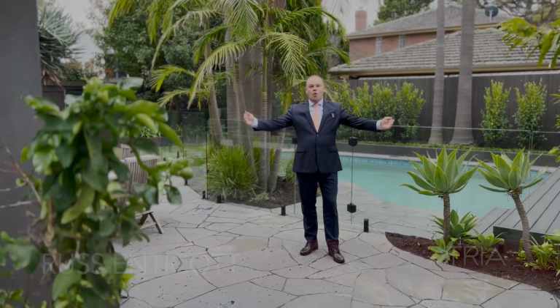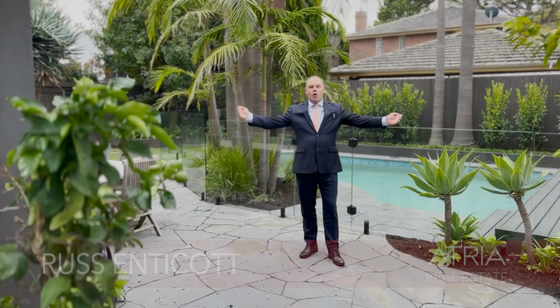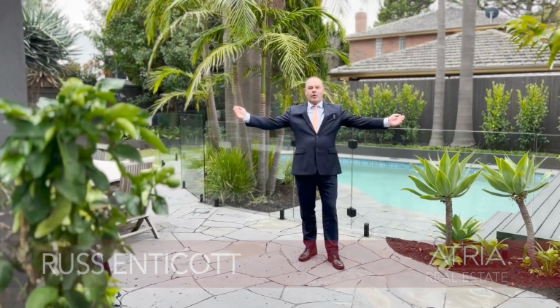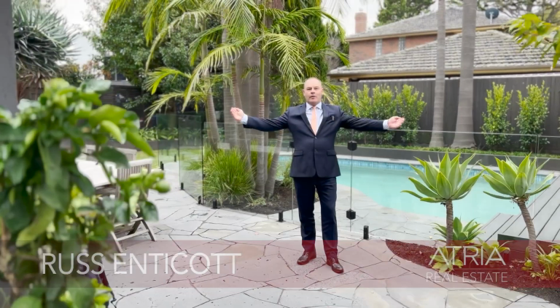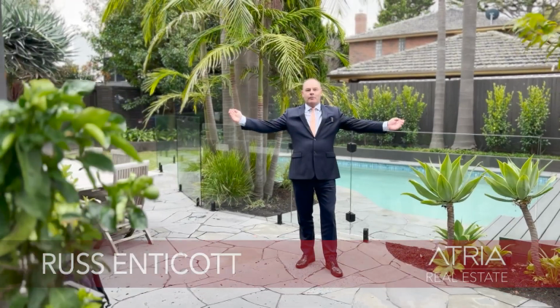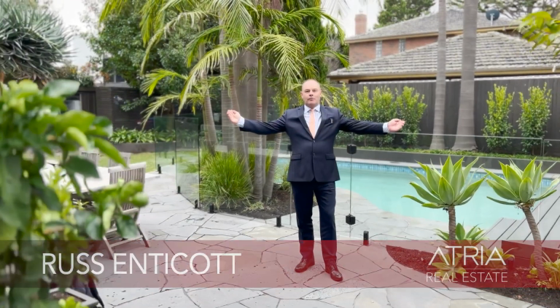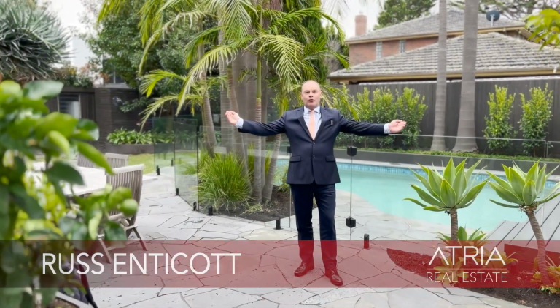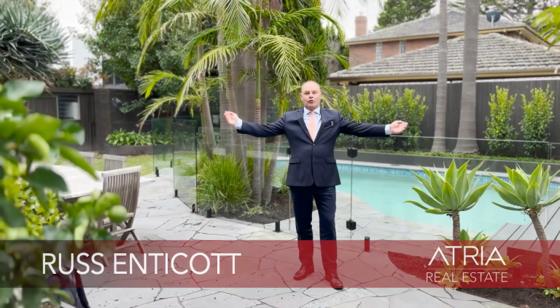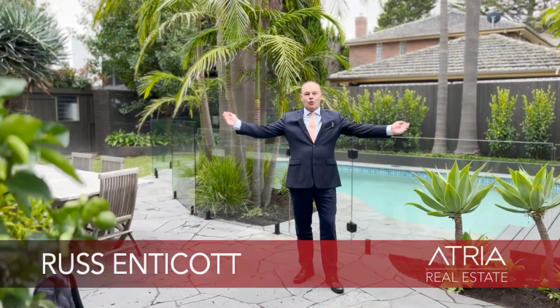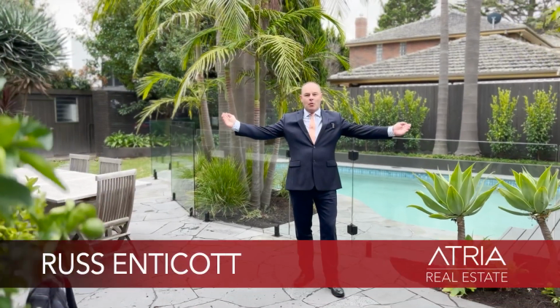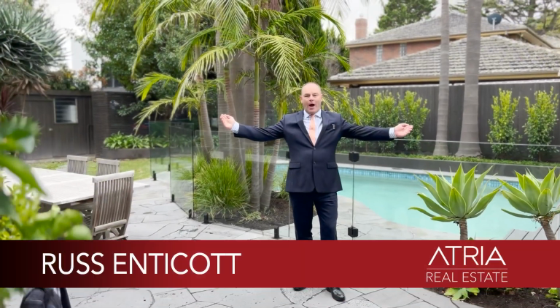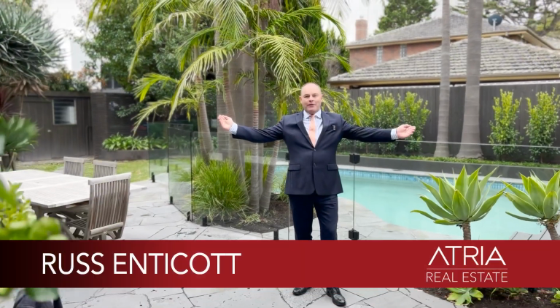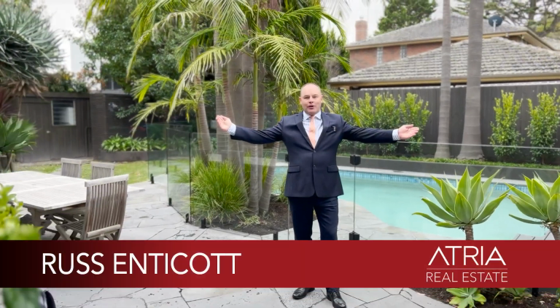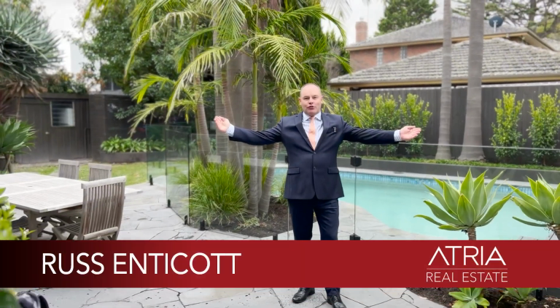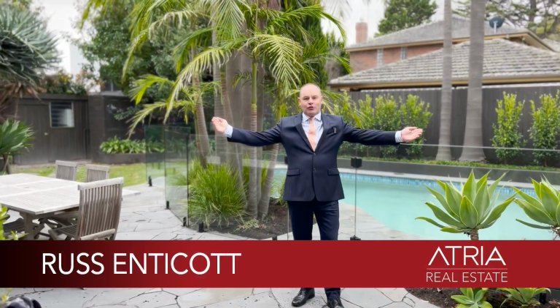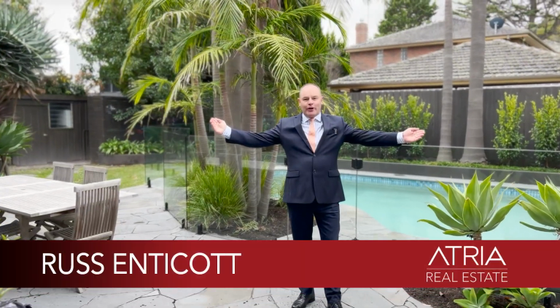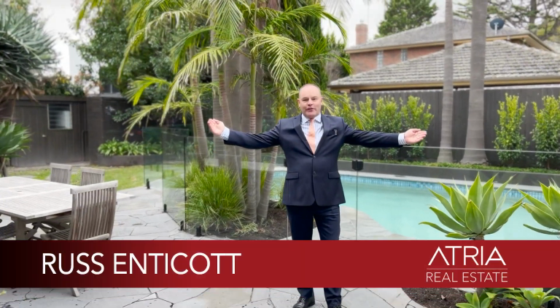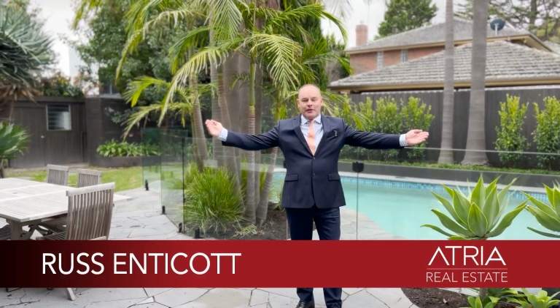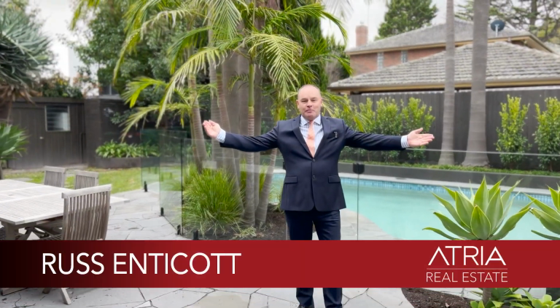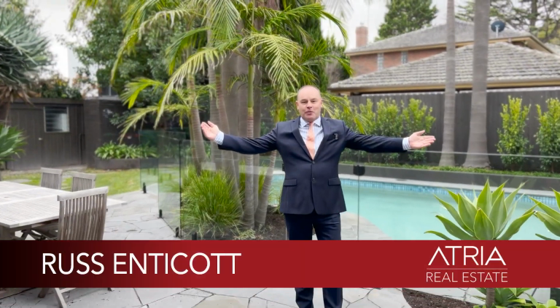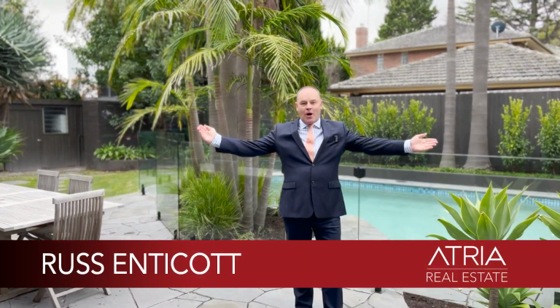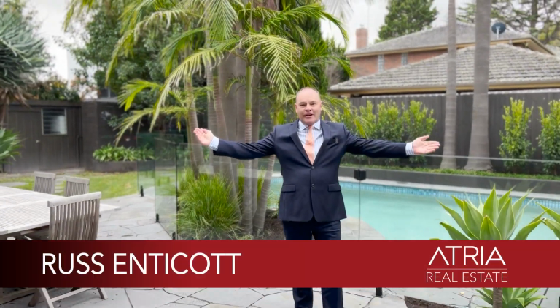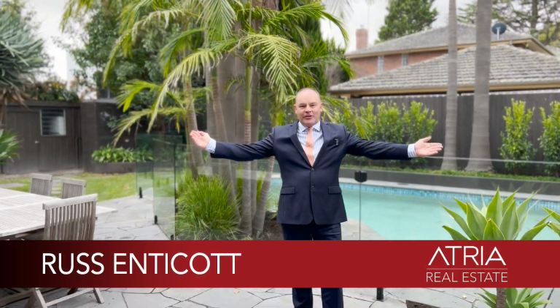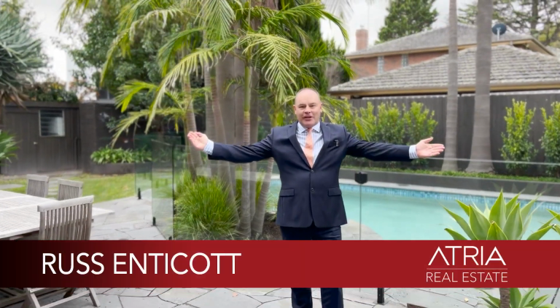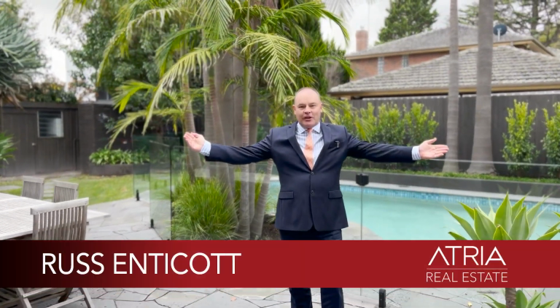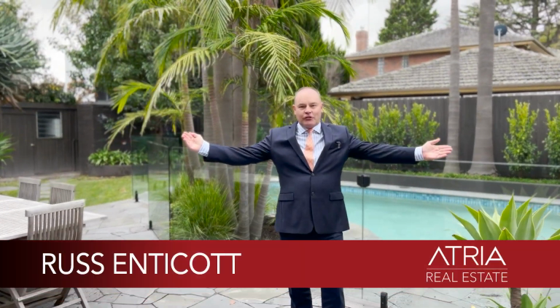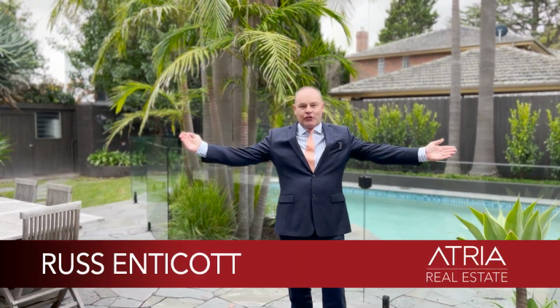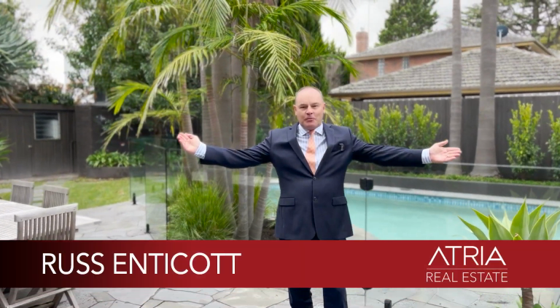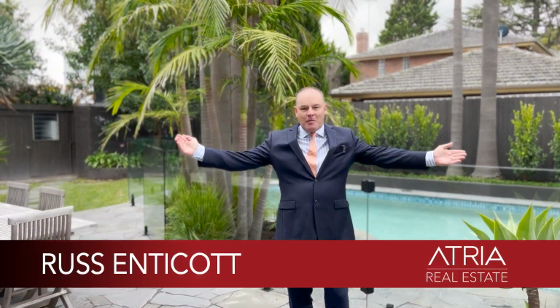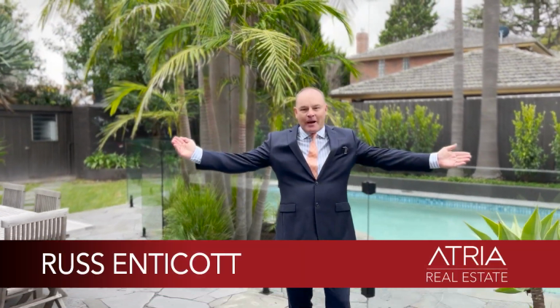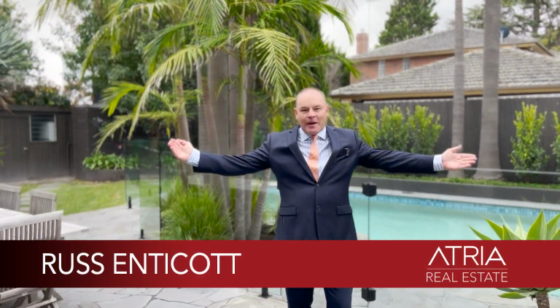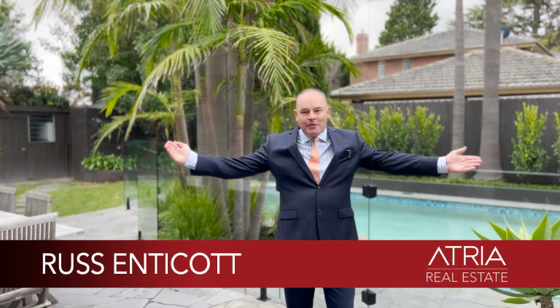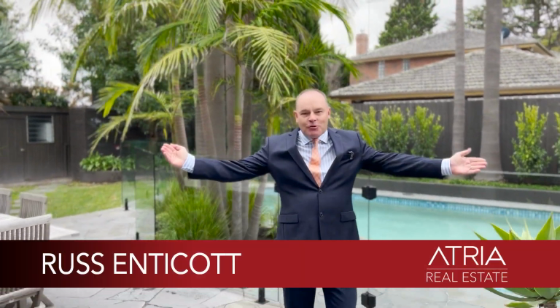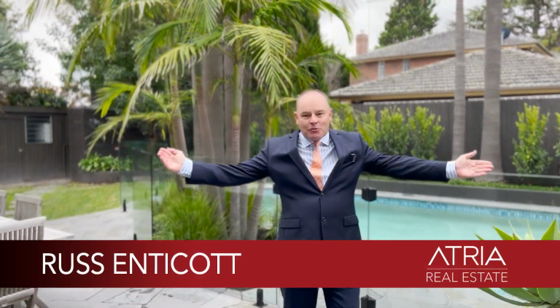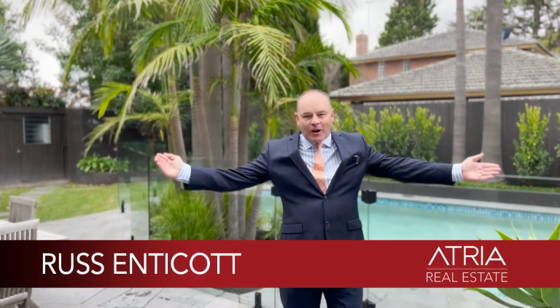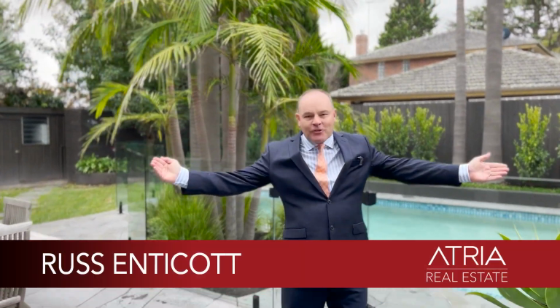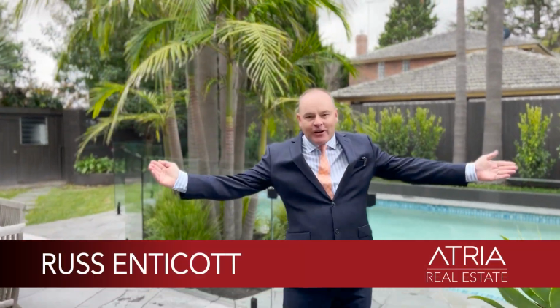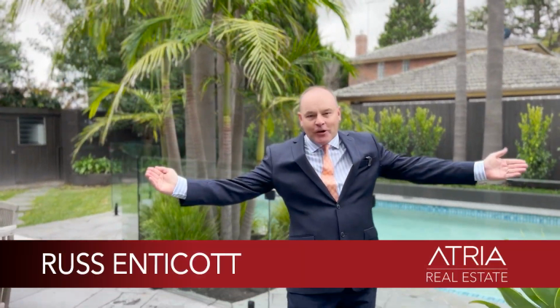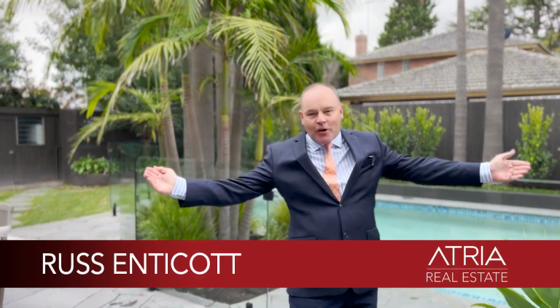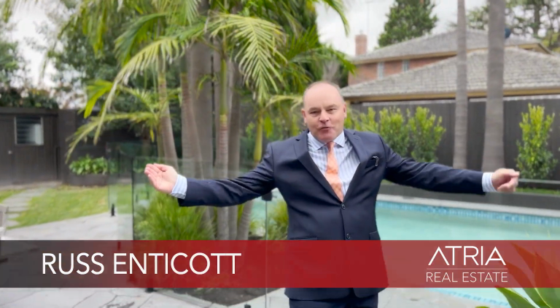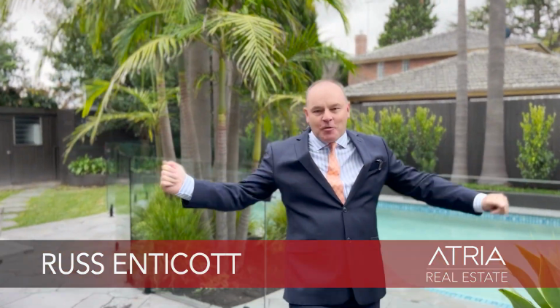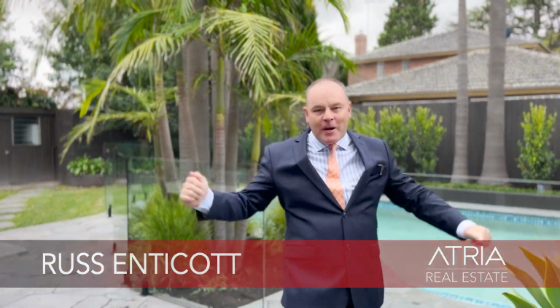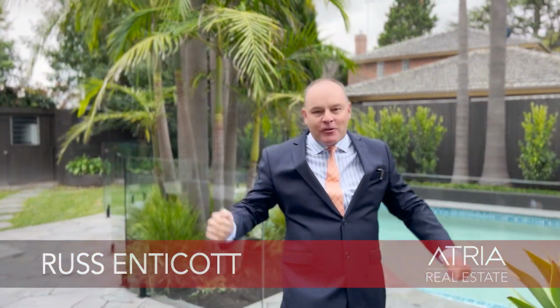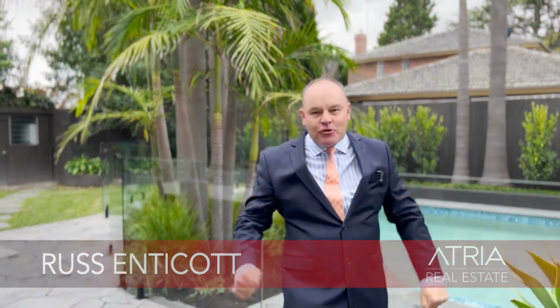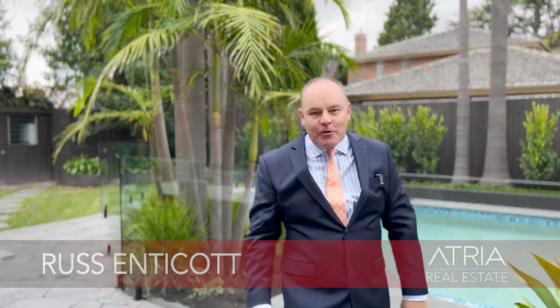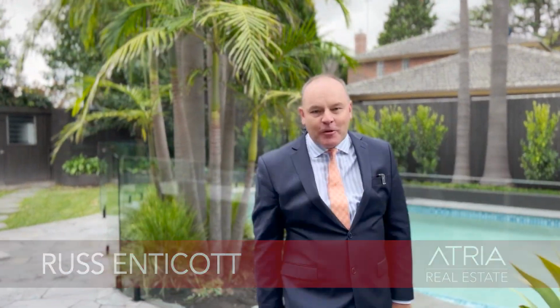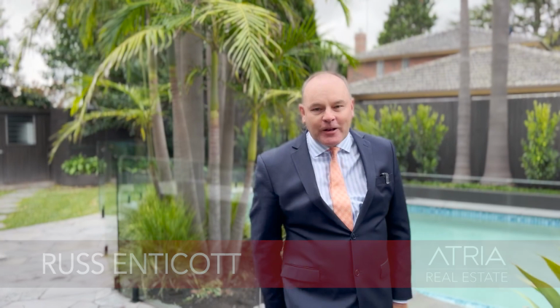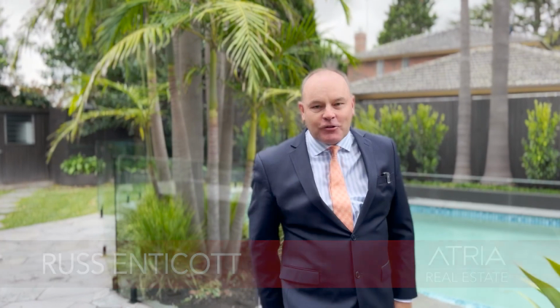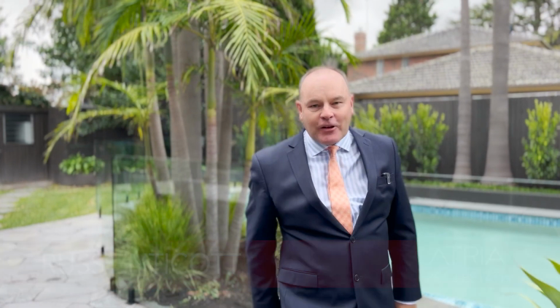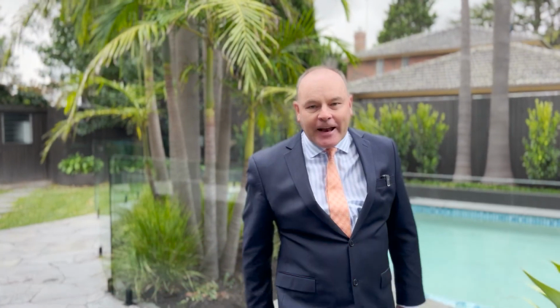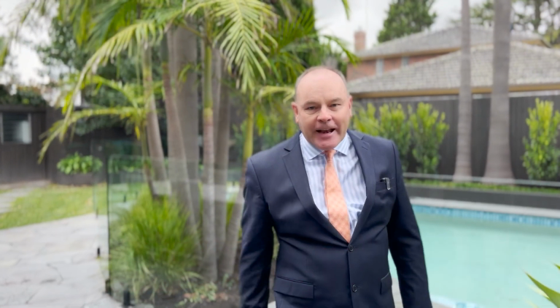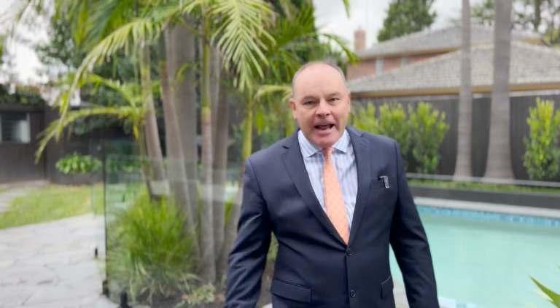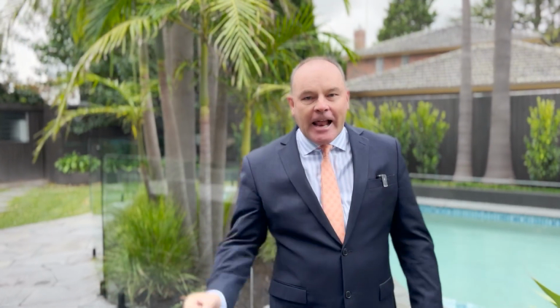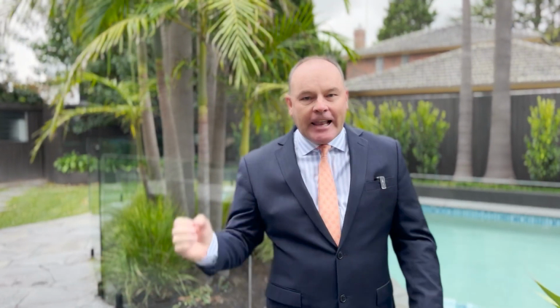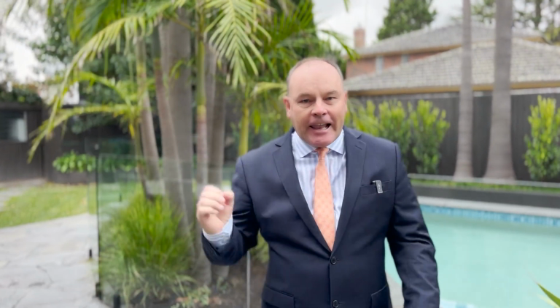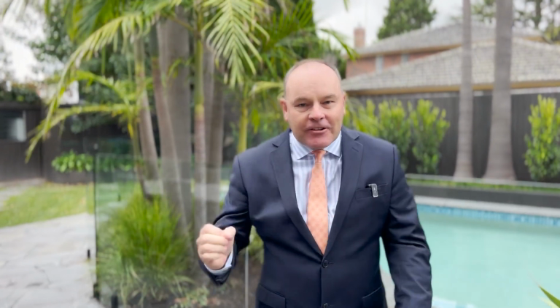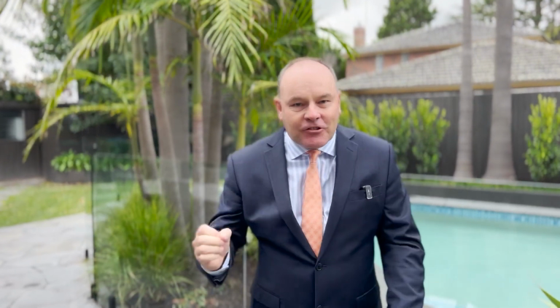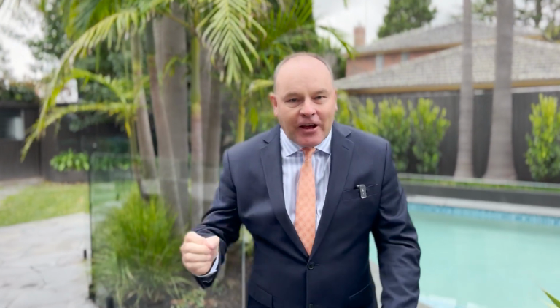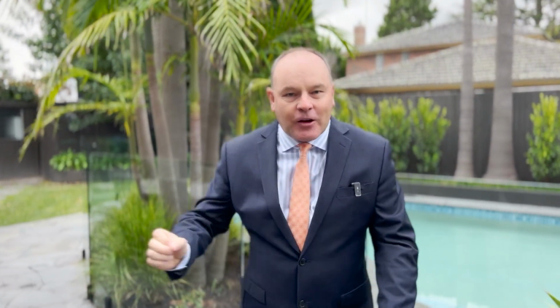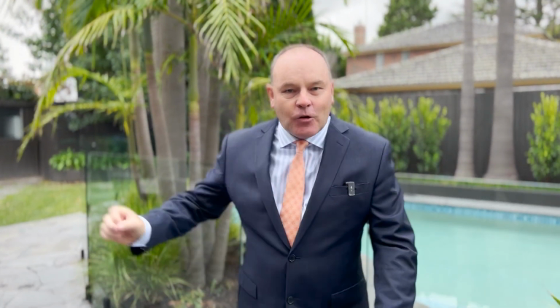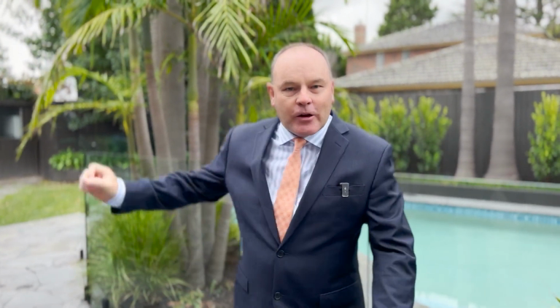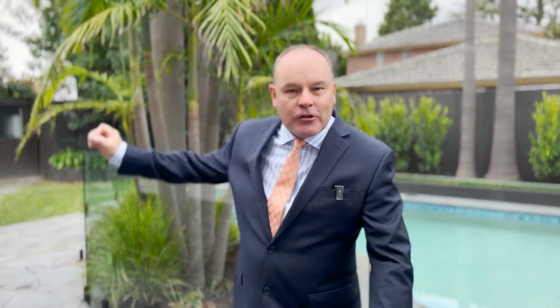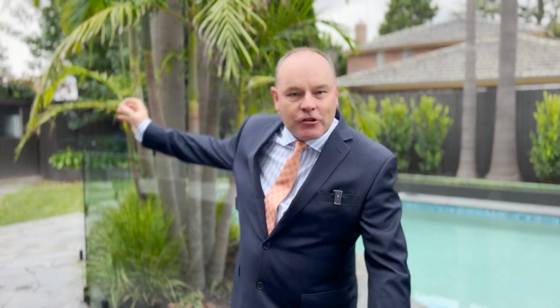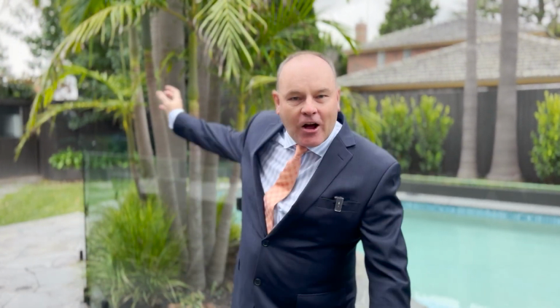Welcome to 2 Waverley Street in Brighton East. My name is Russ Indicott from HRE Real Estate. Let's take a look inside.